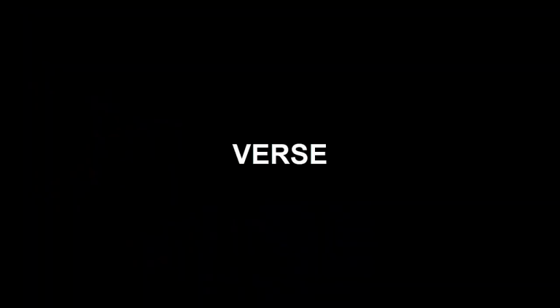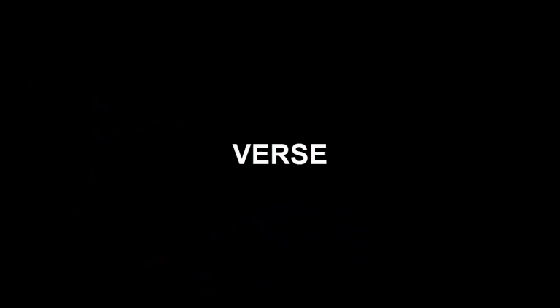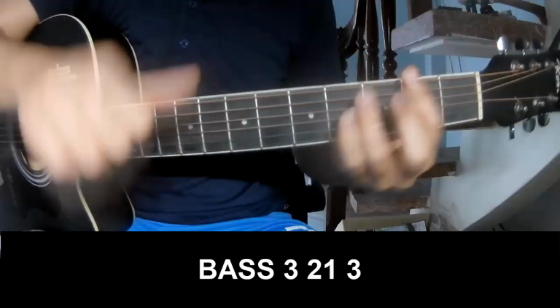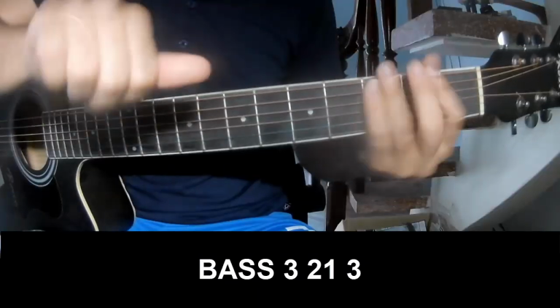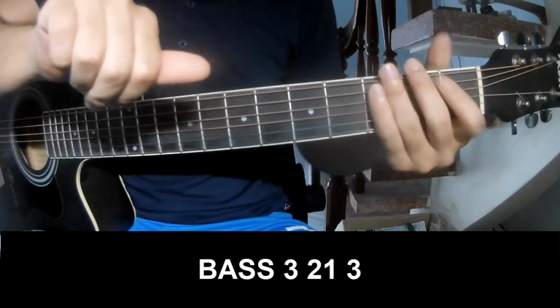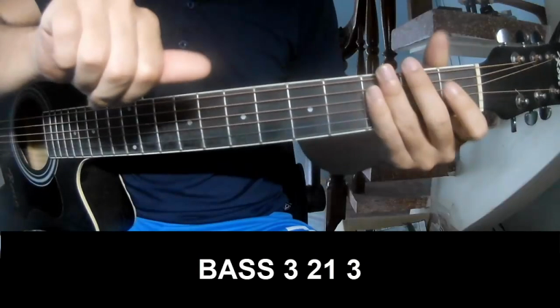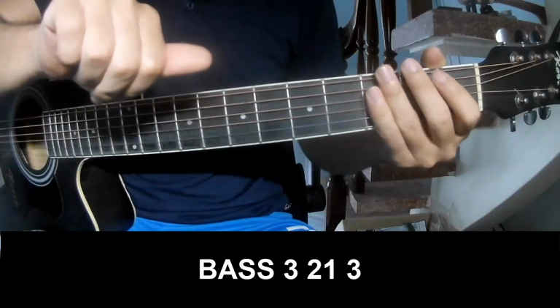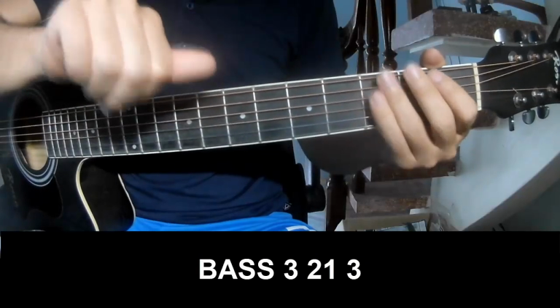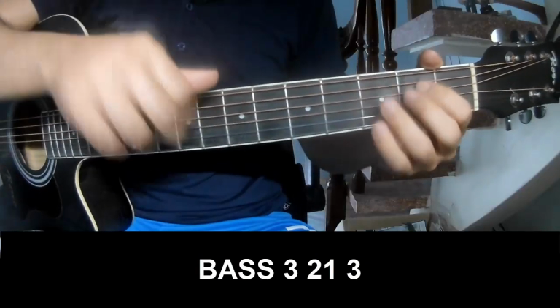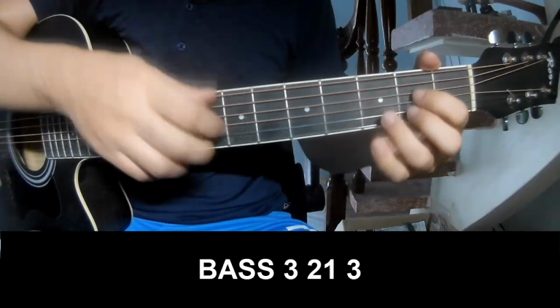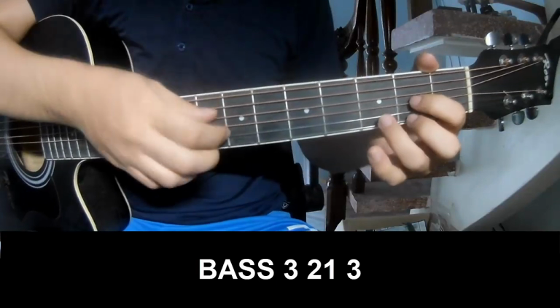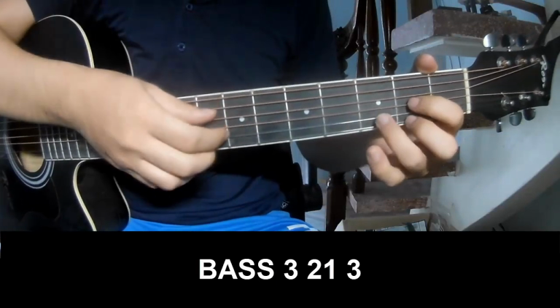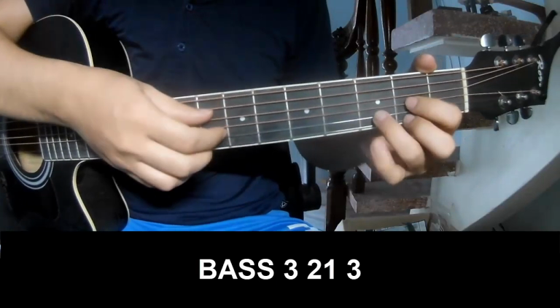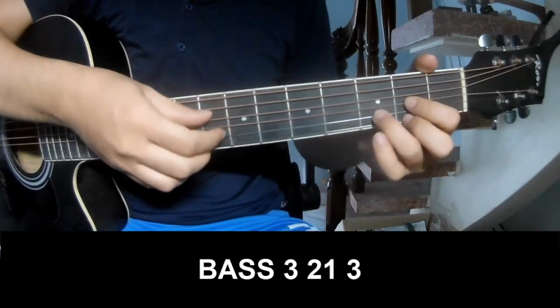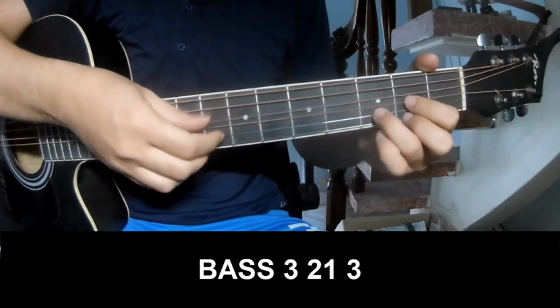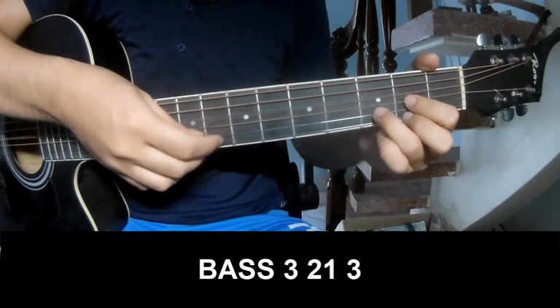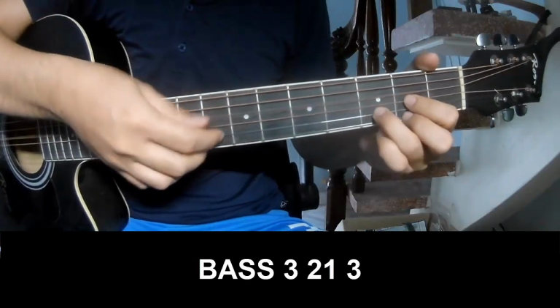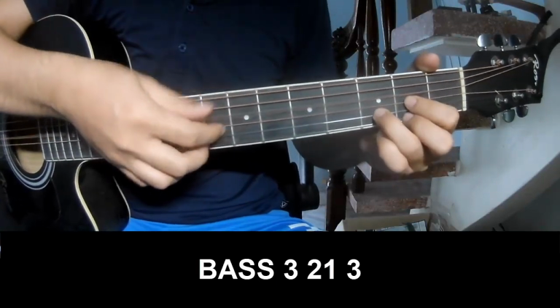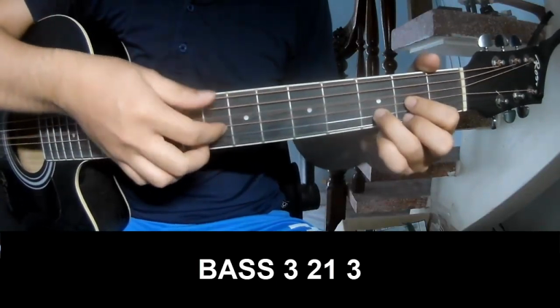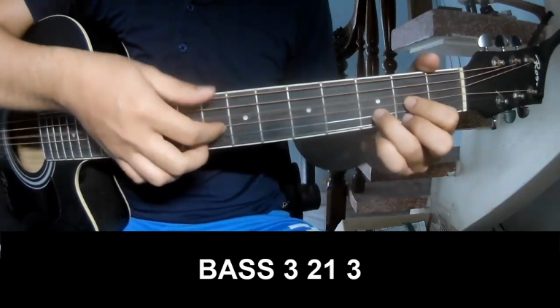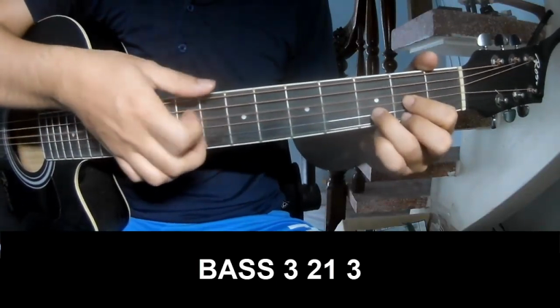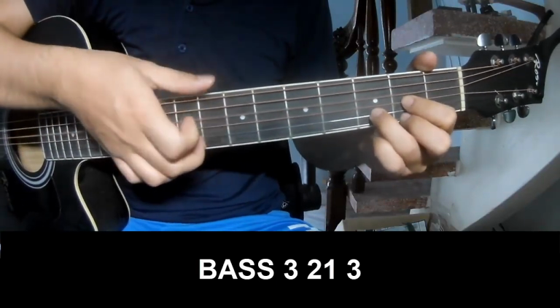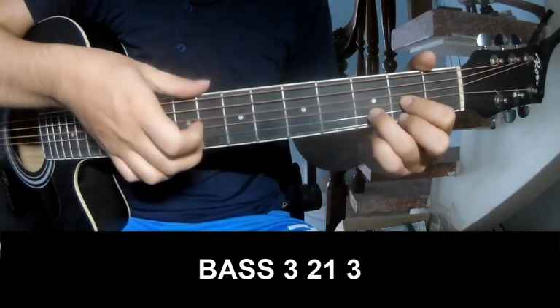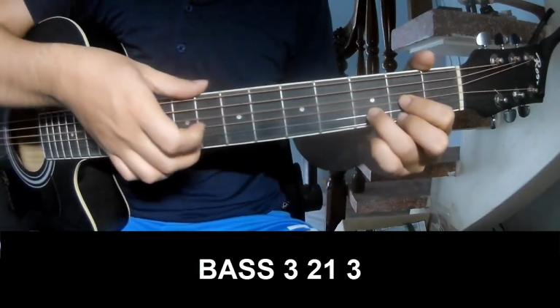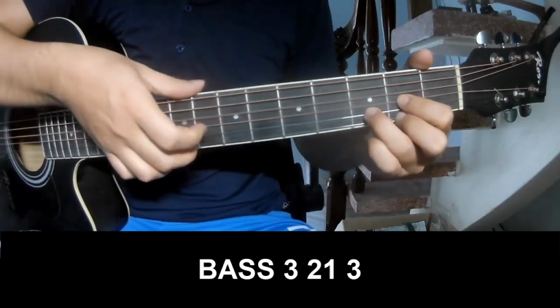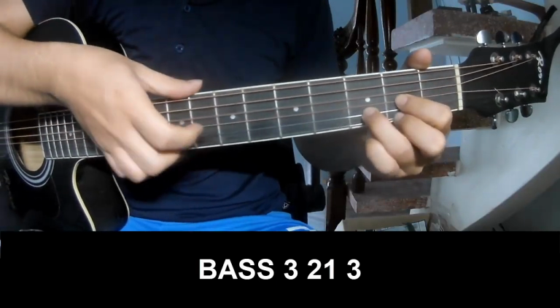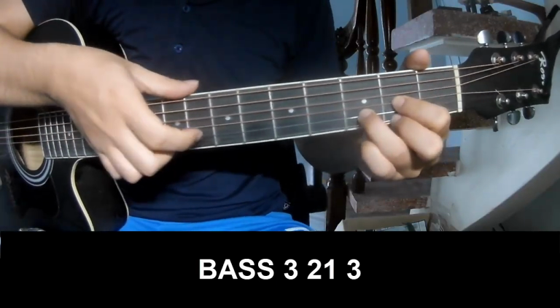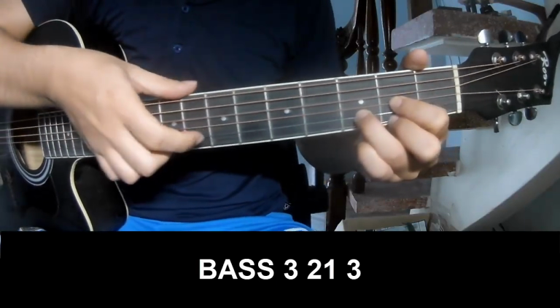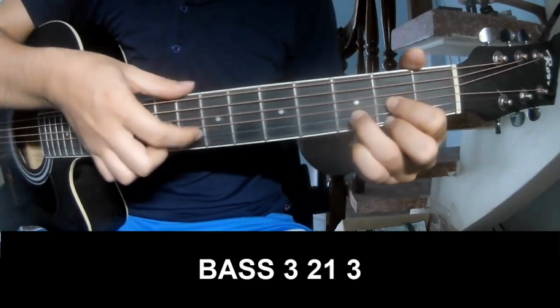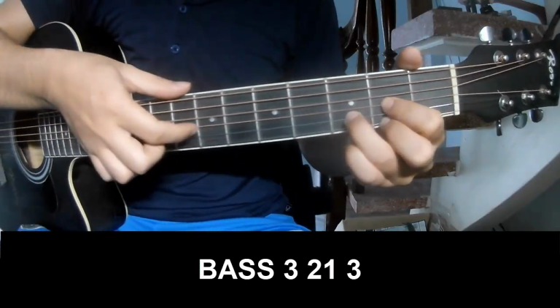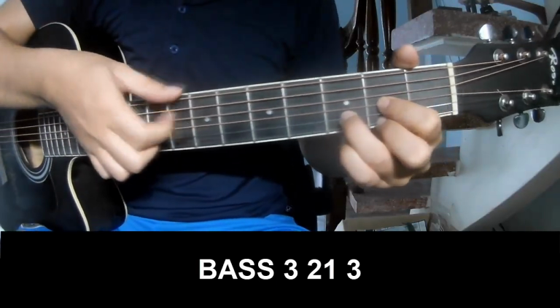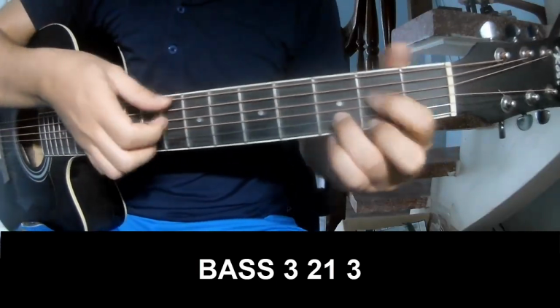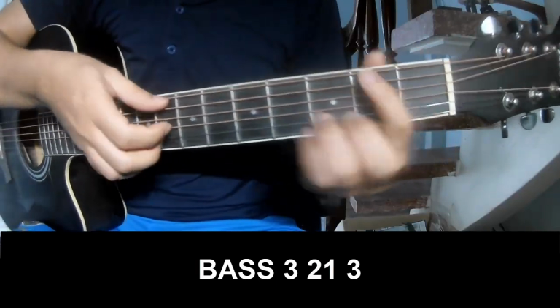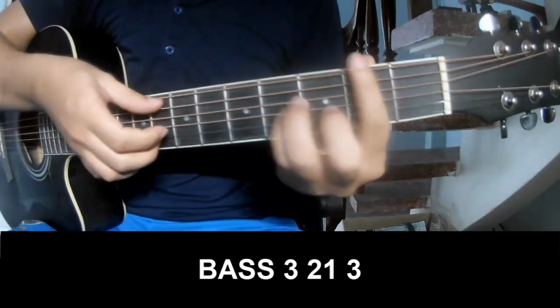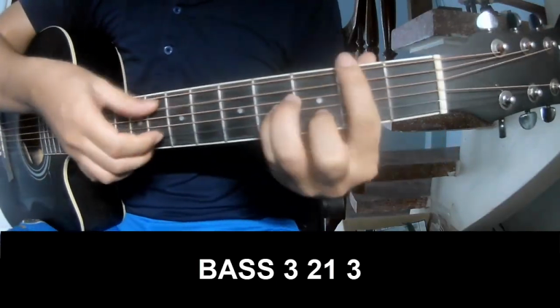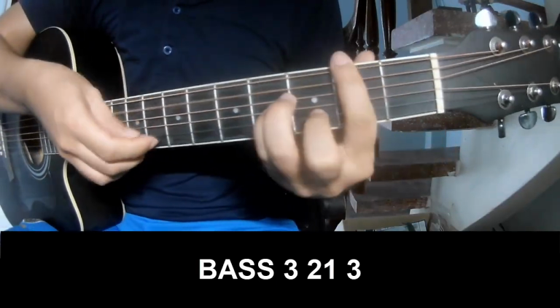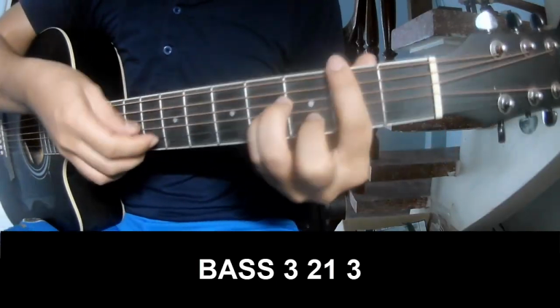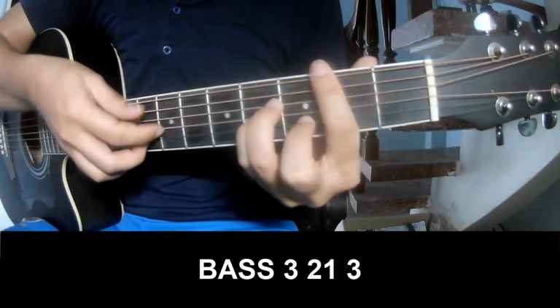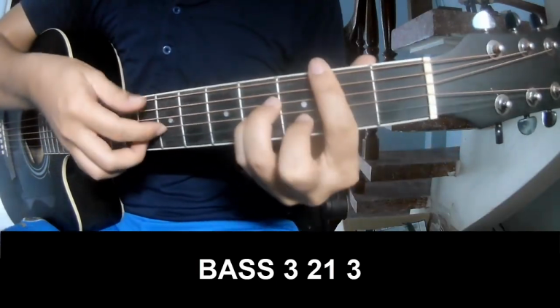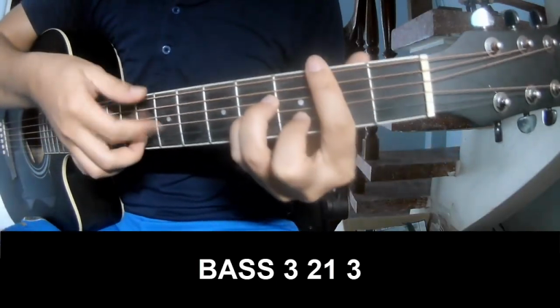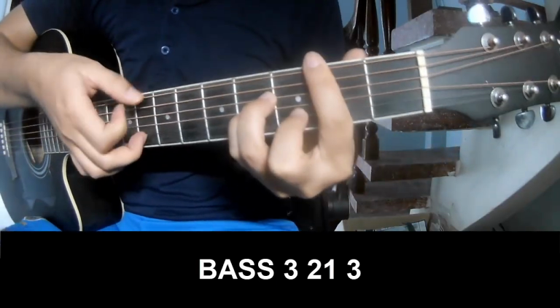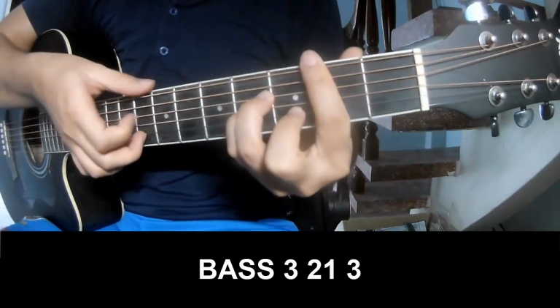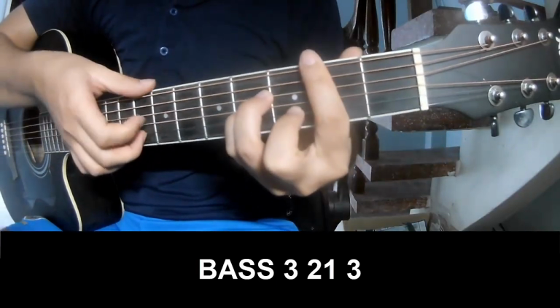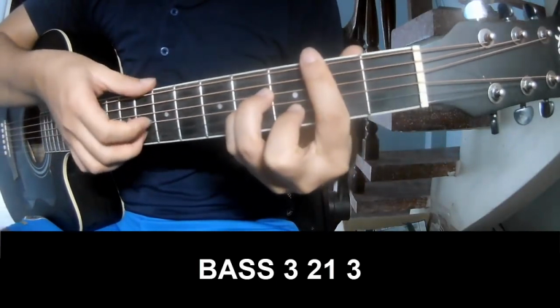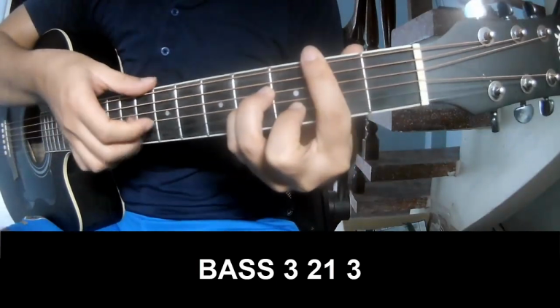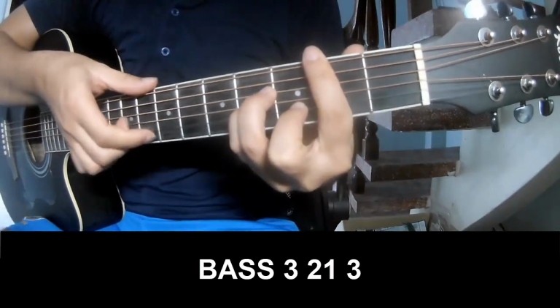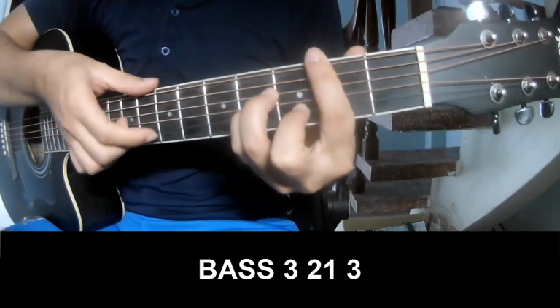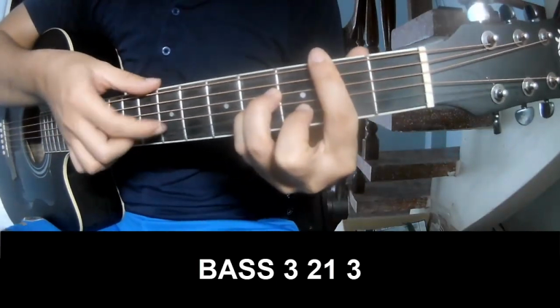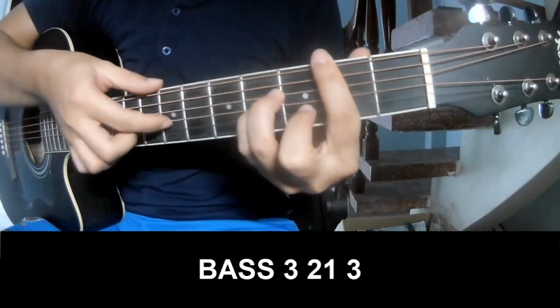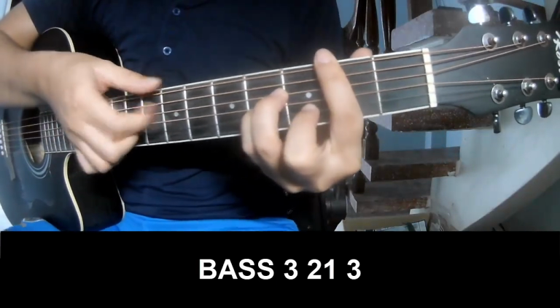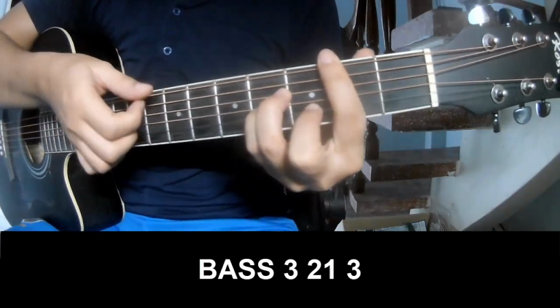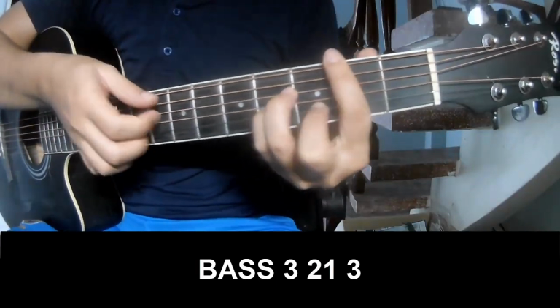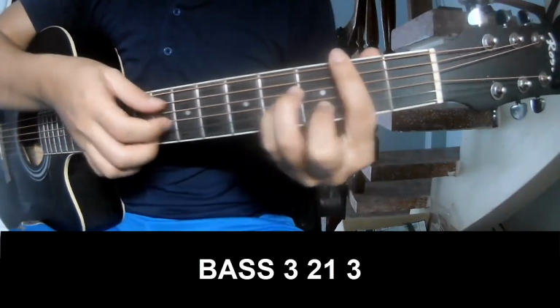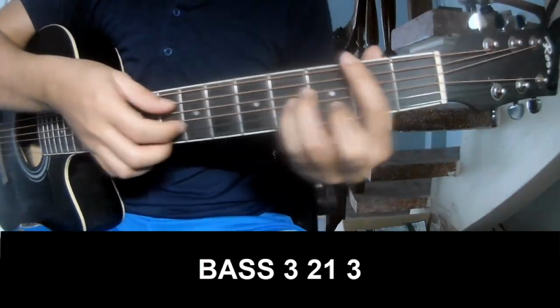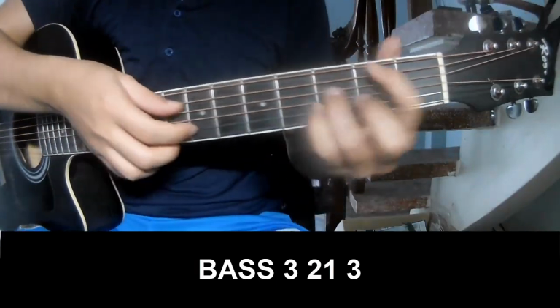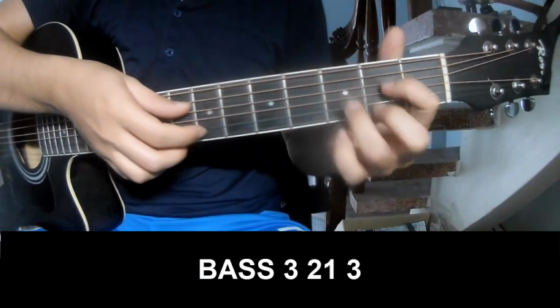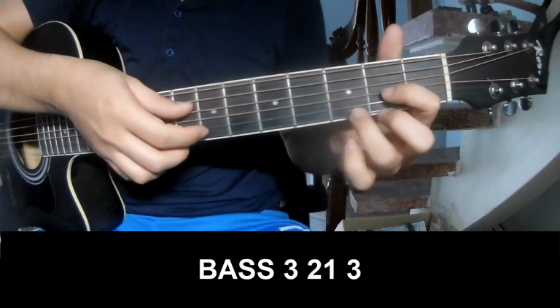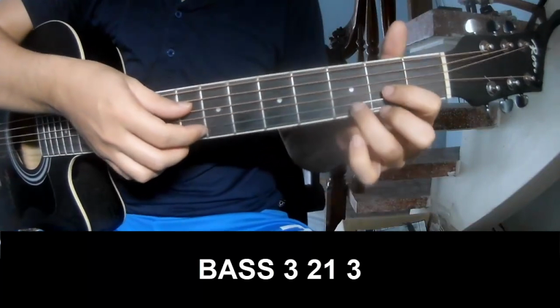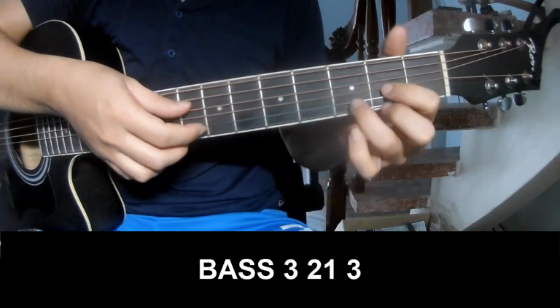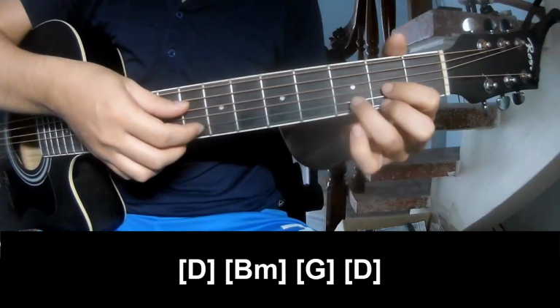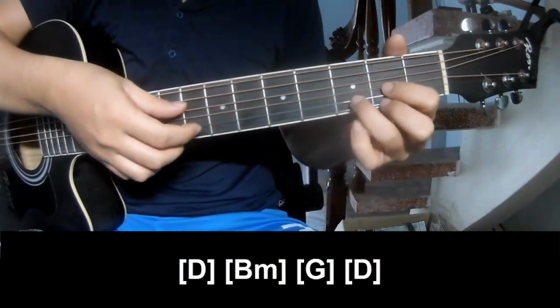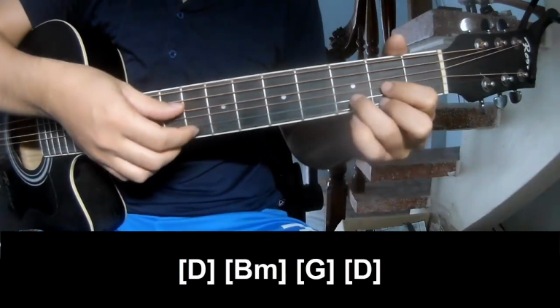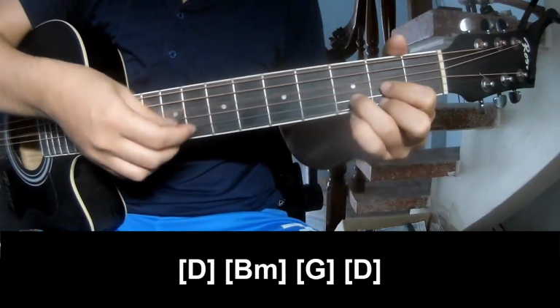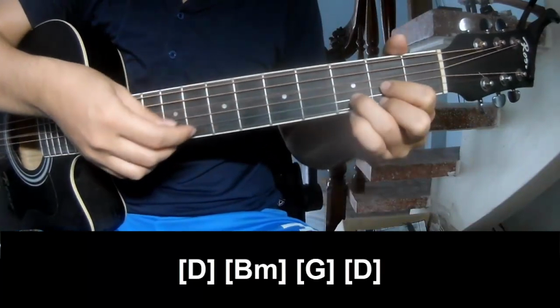The first pattern we'll play is 3, 2, 1, 3, P, 3, 2, 1, 3. And we'll play along D.